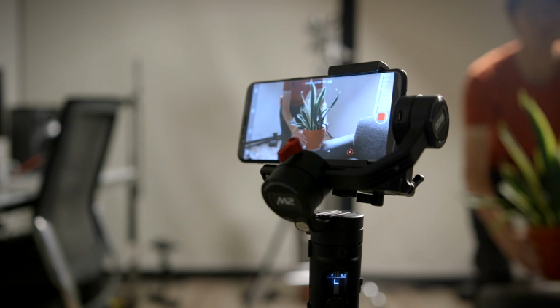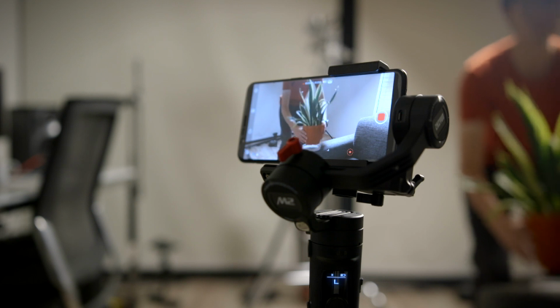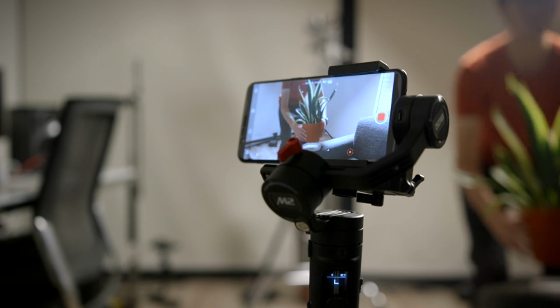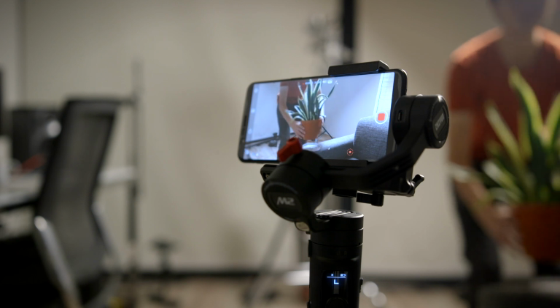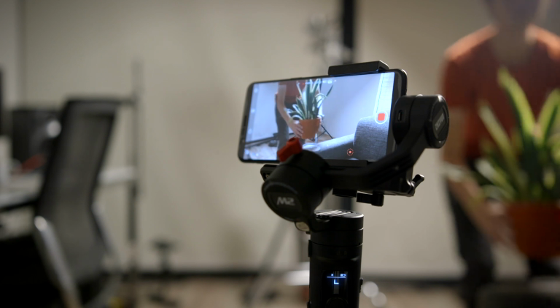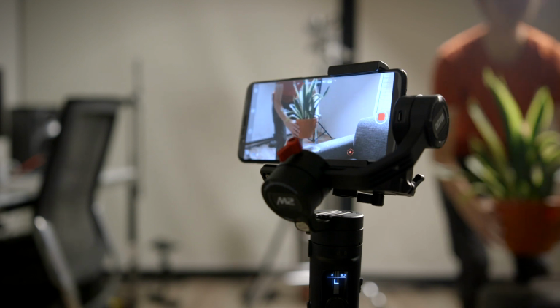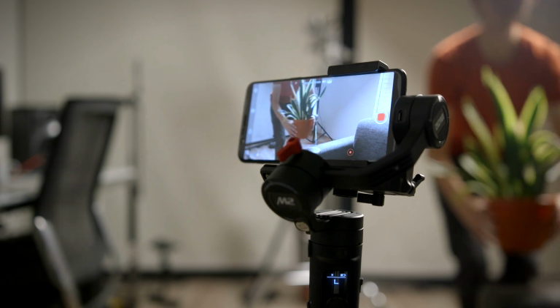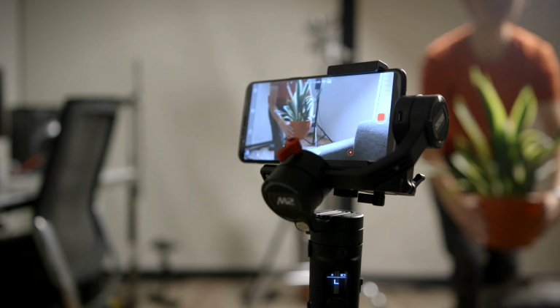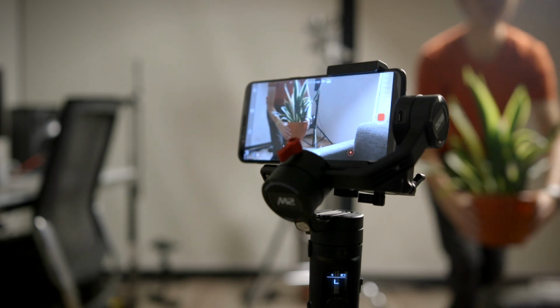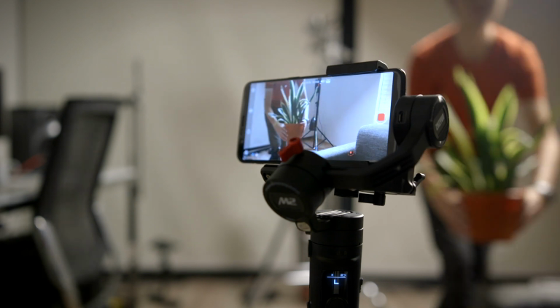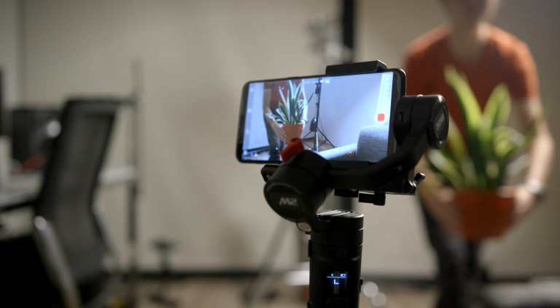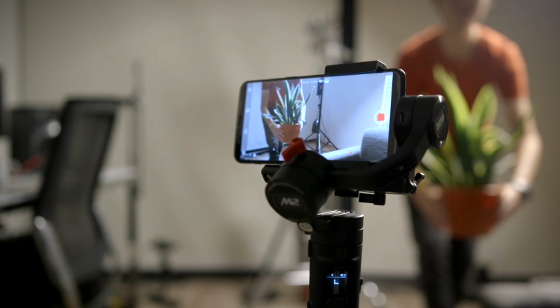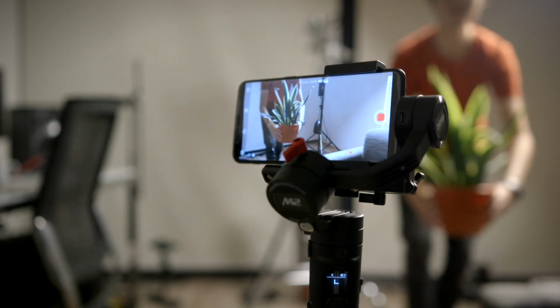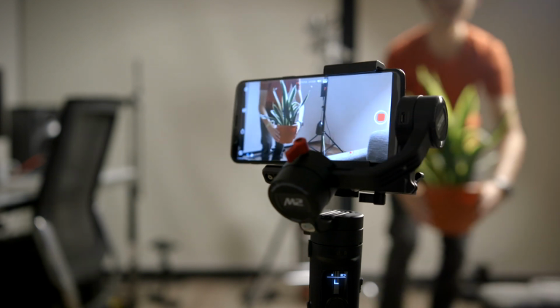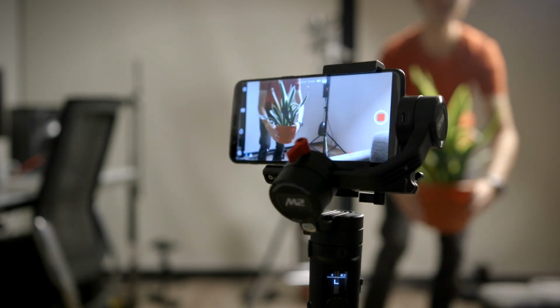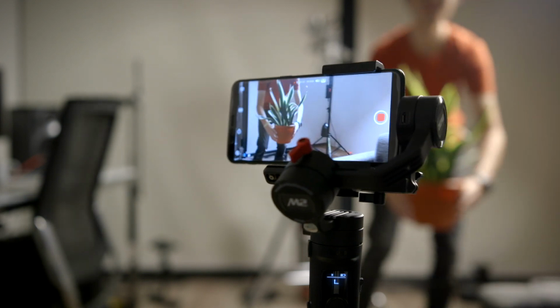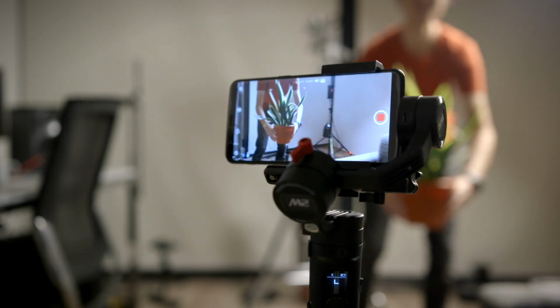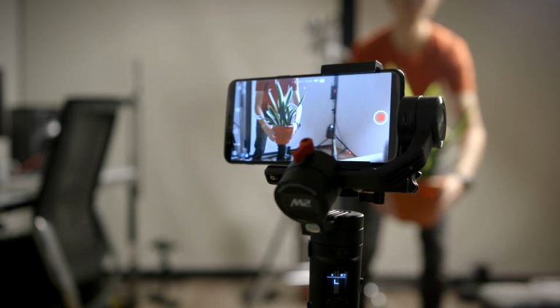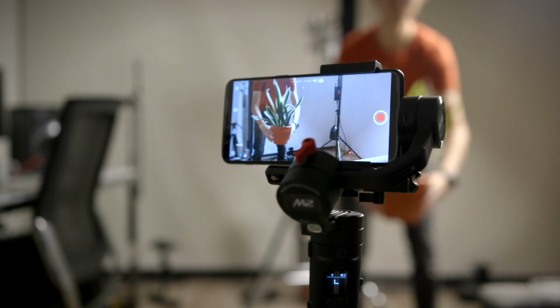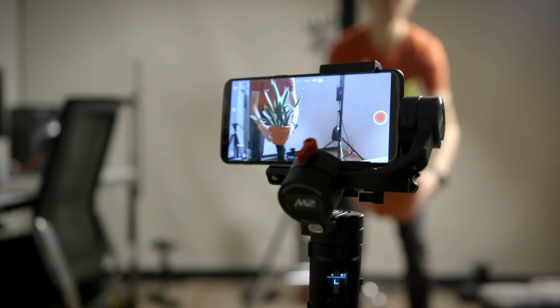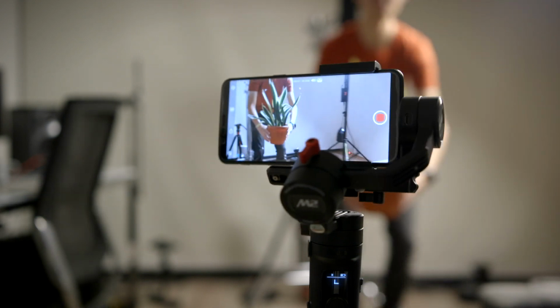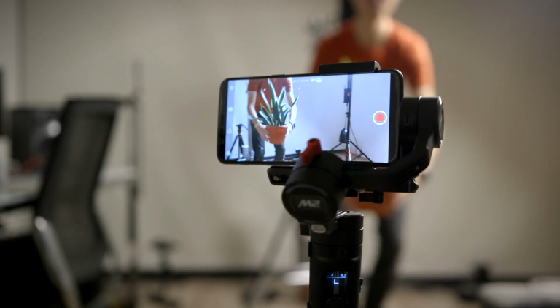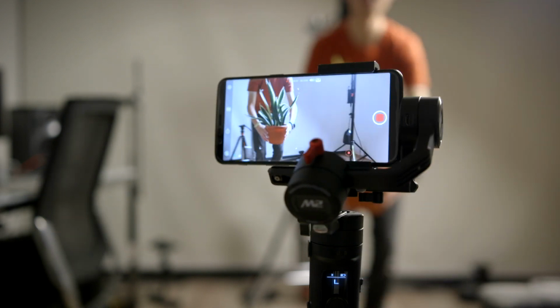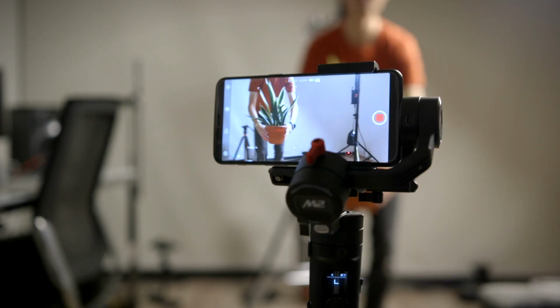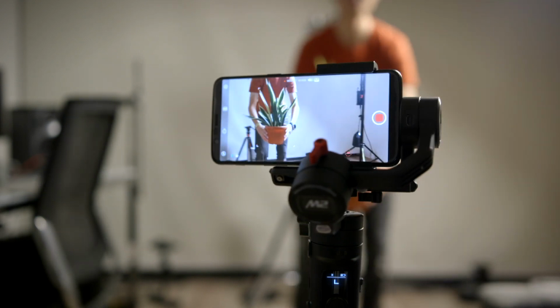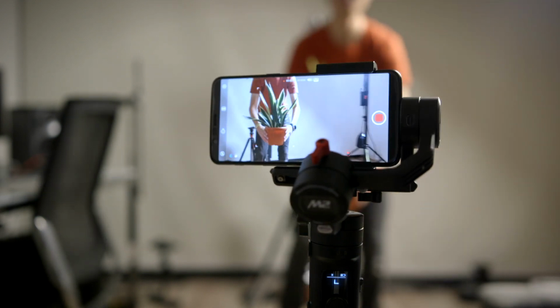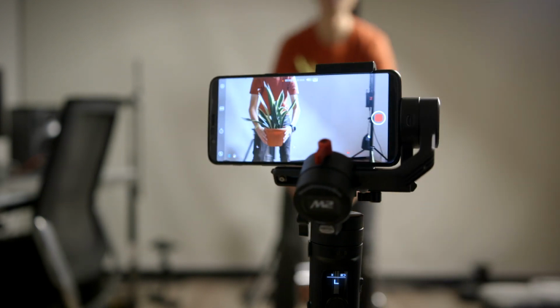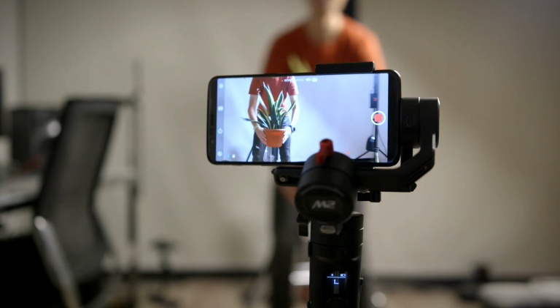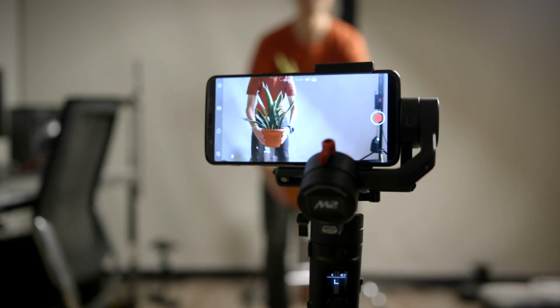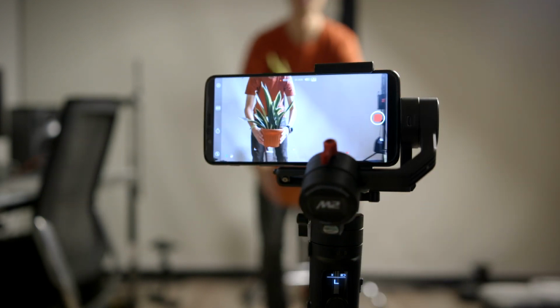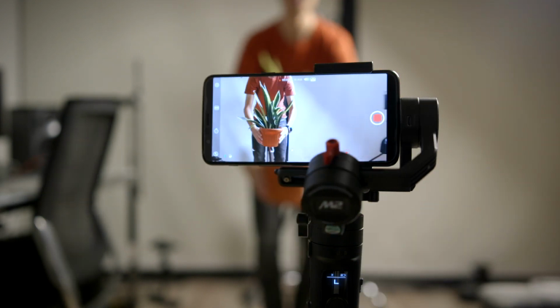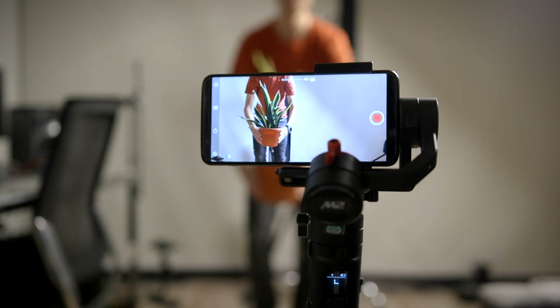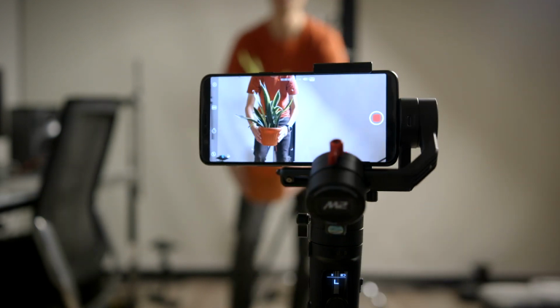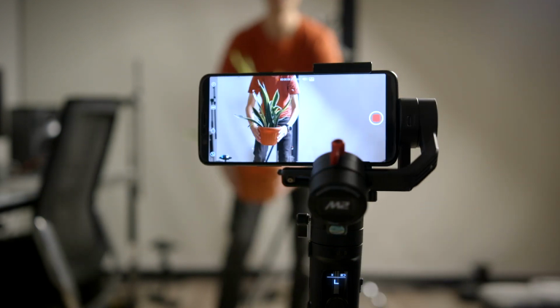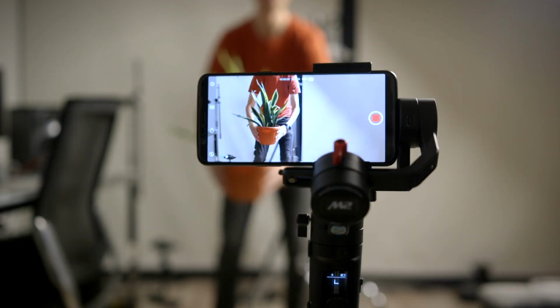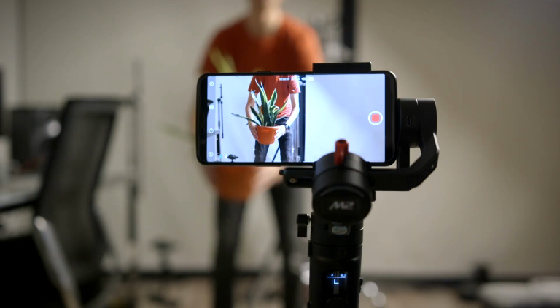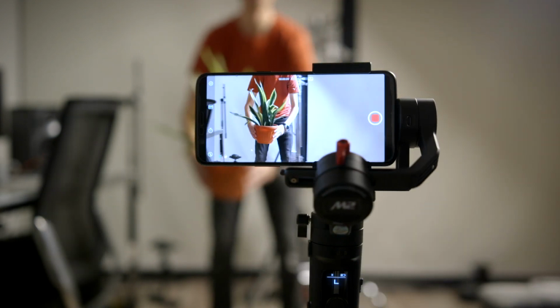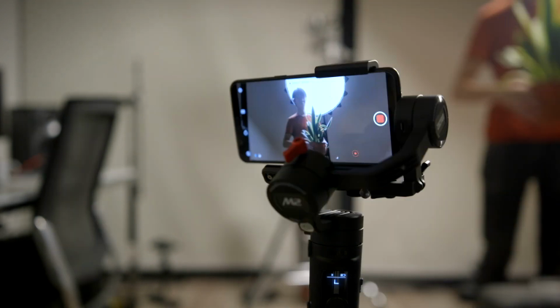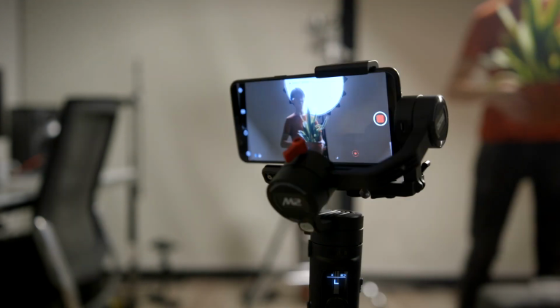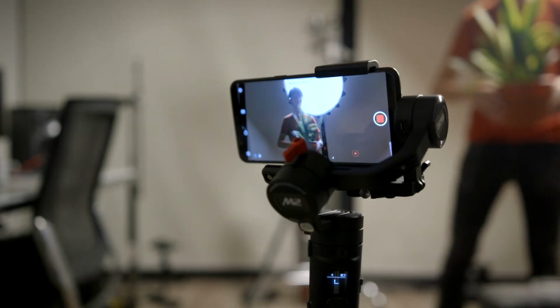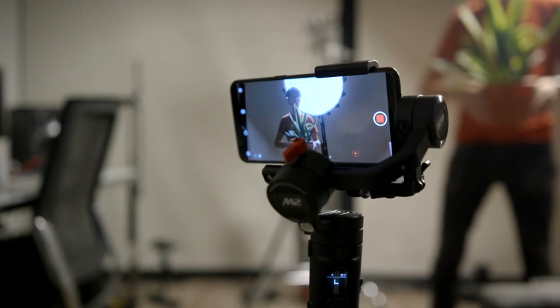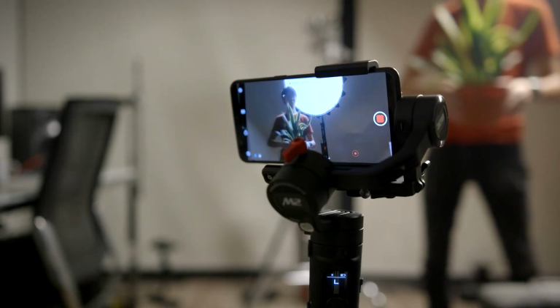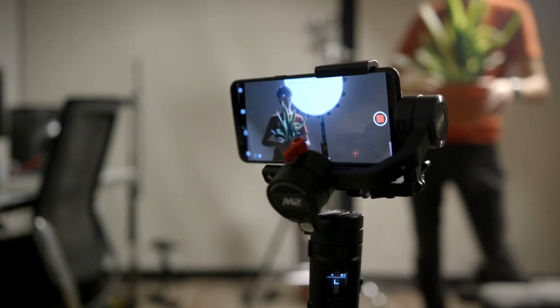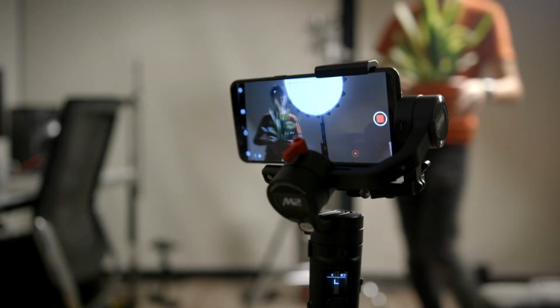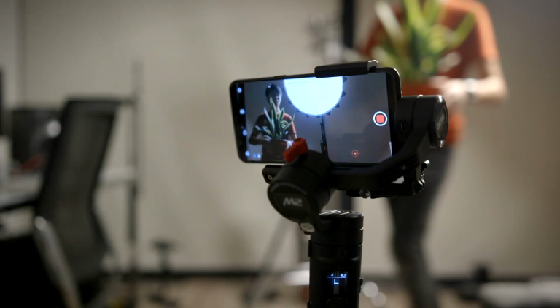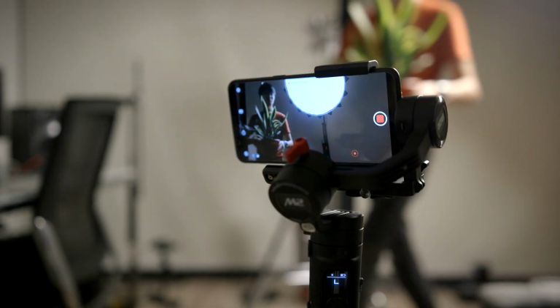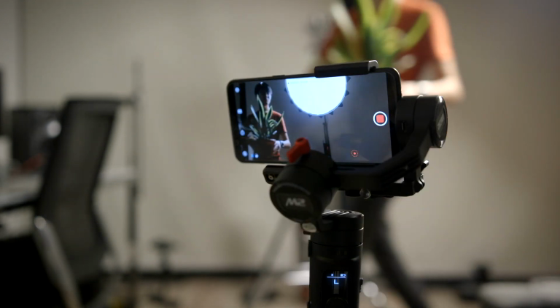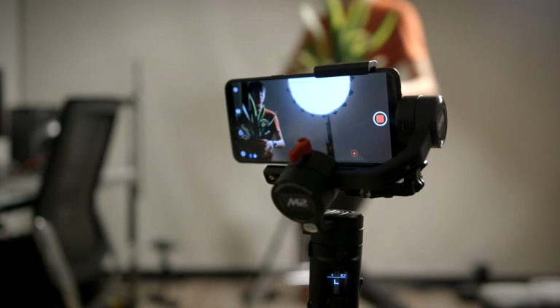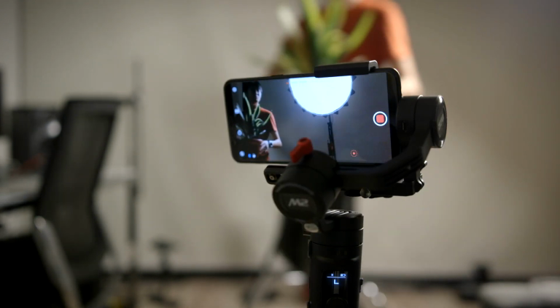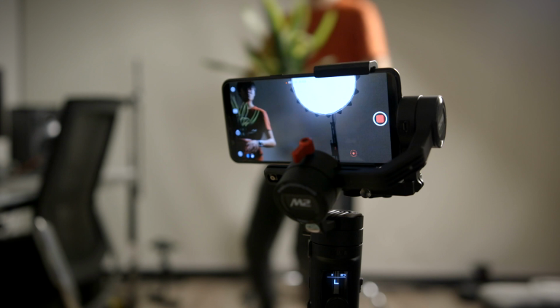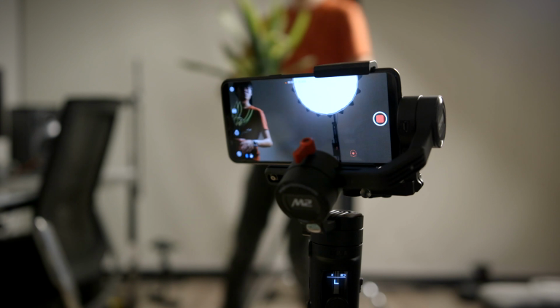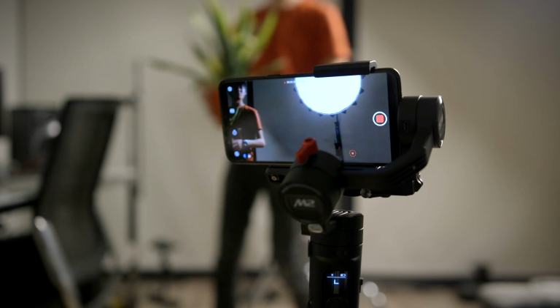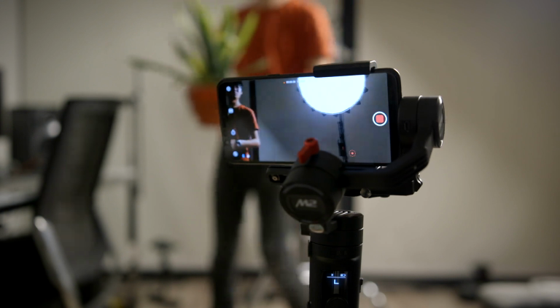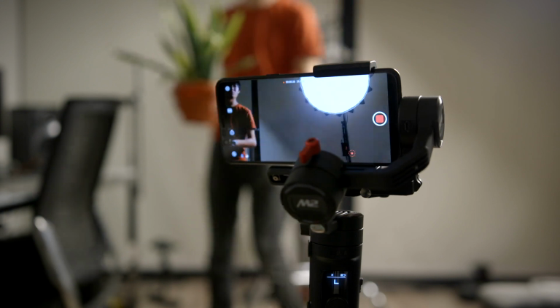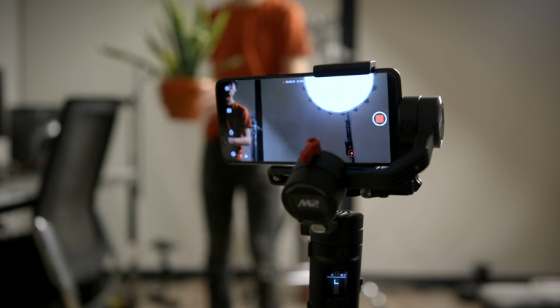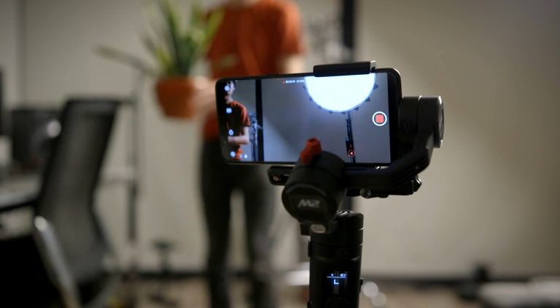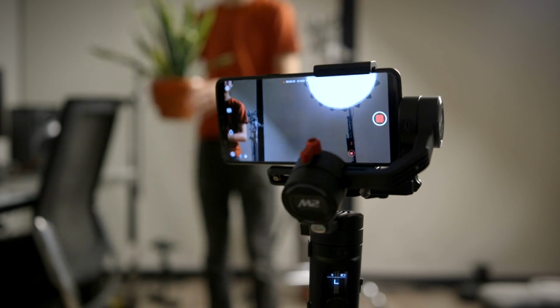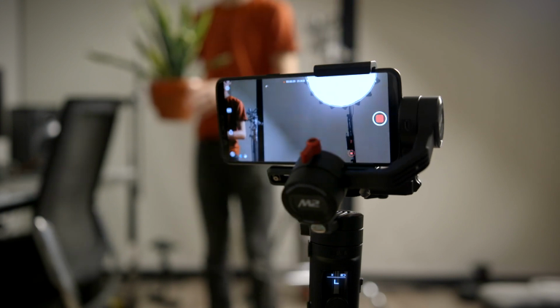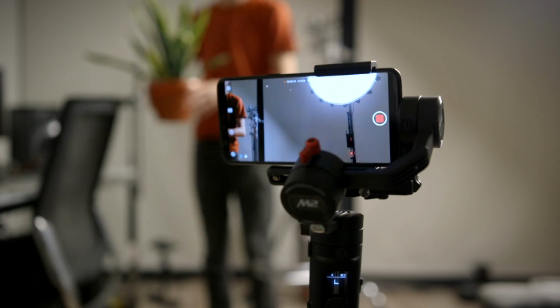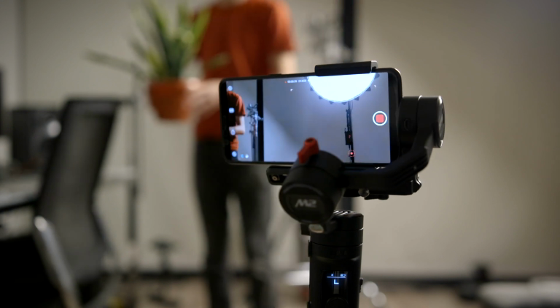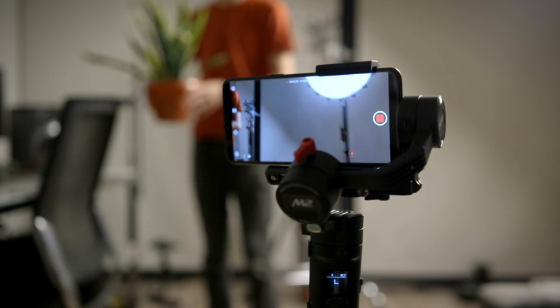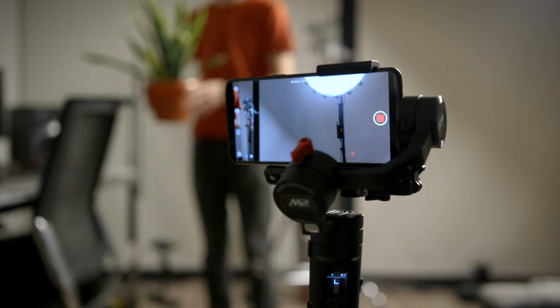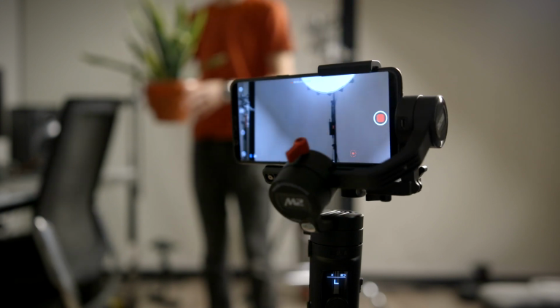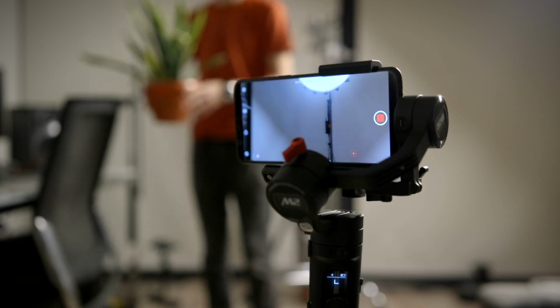It's got object tracking, although I do find it to be a bit of a hit or miss if you're trying to get the gimbal to follow a moving subject.